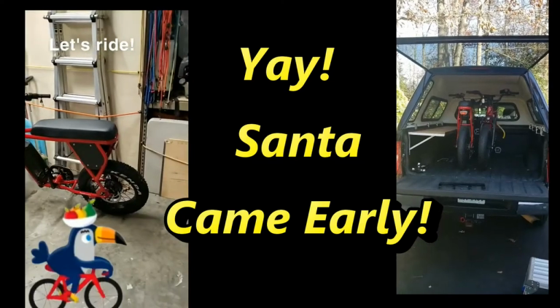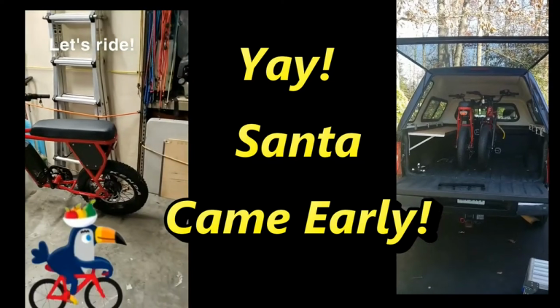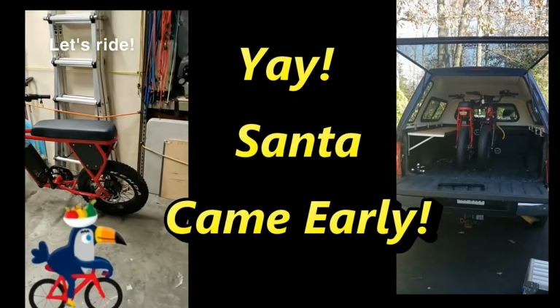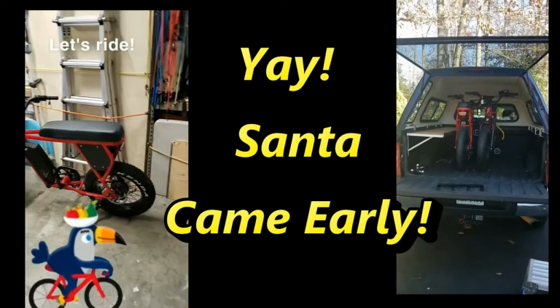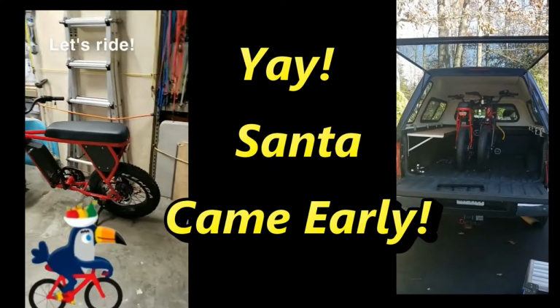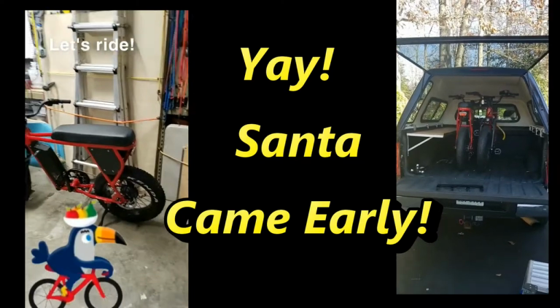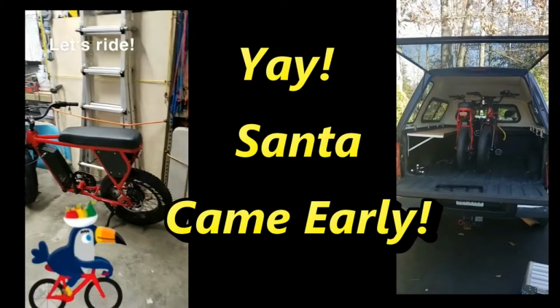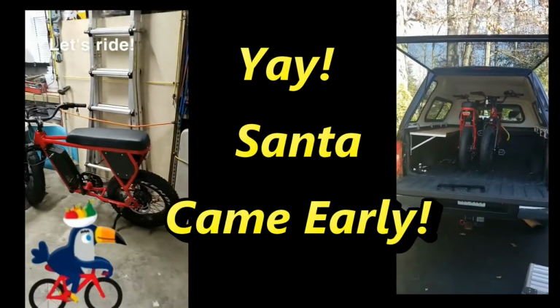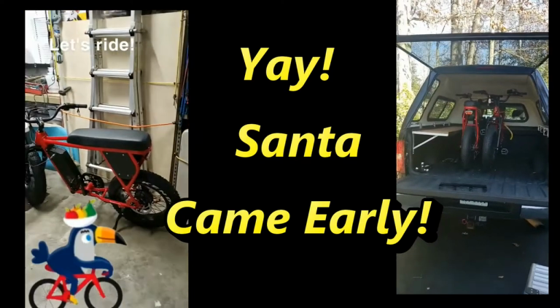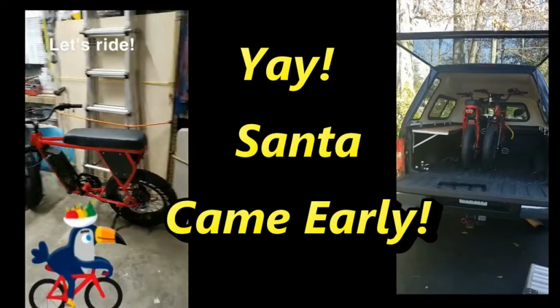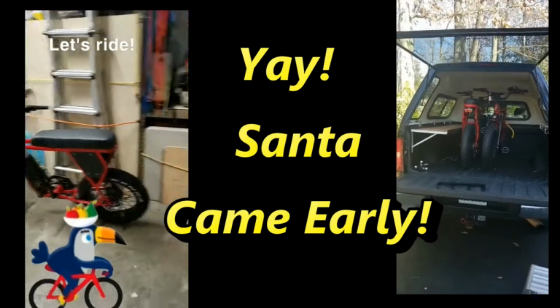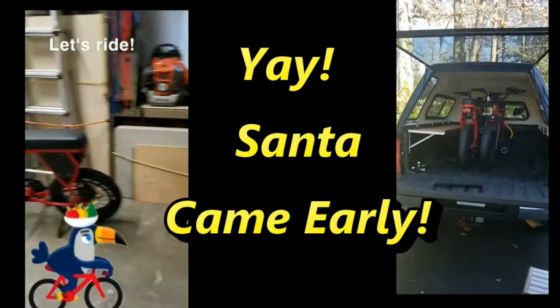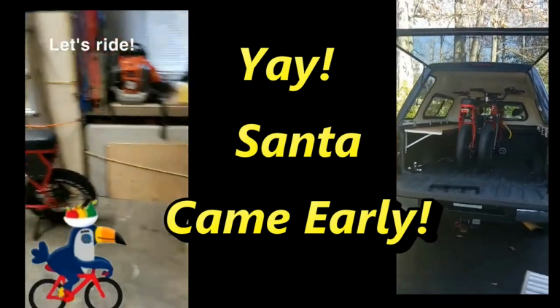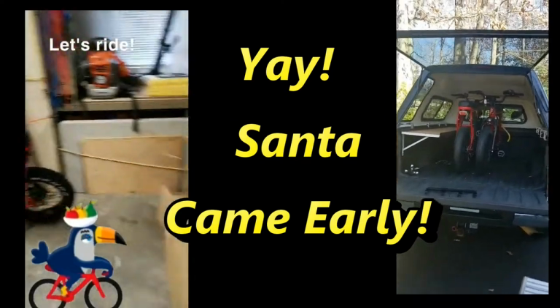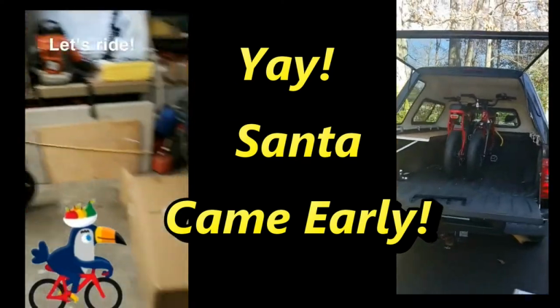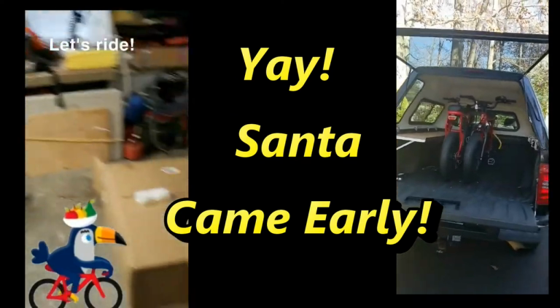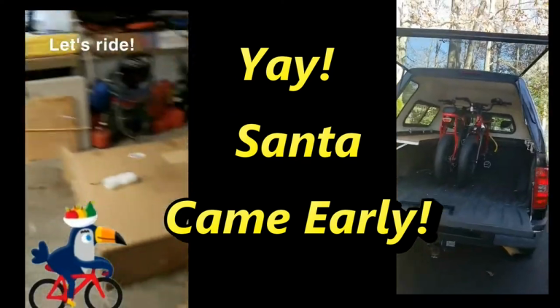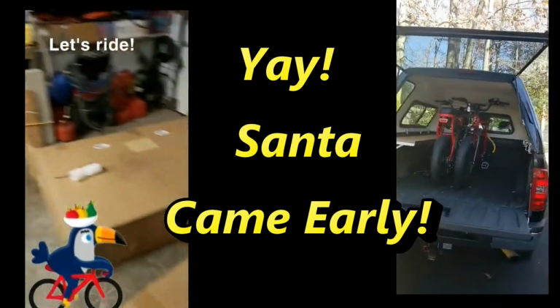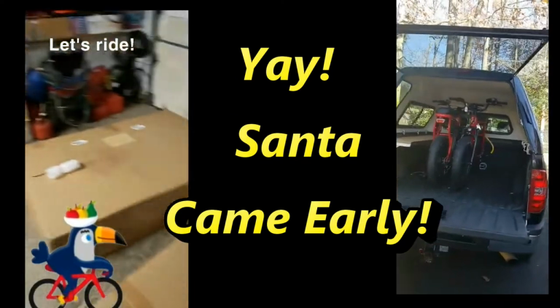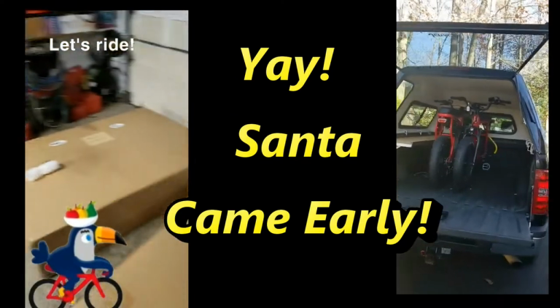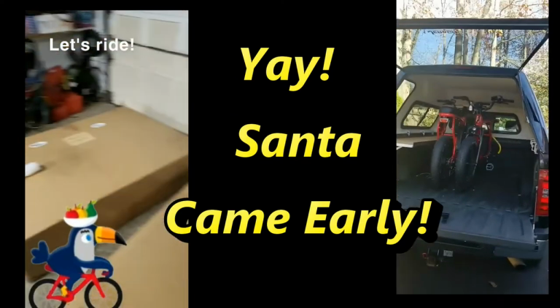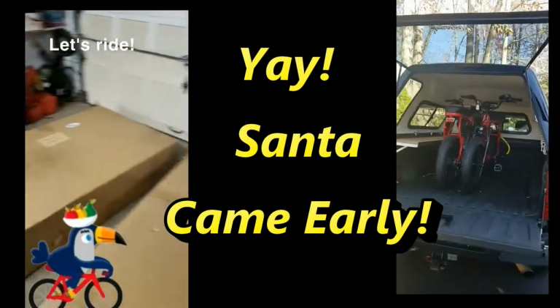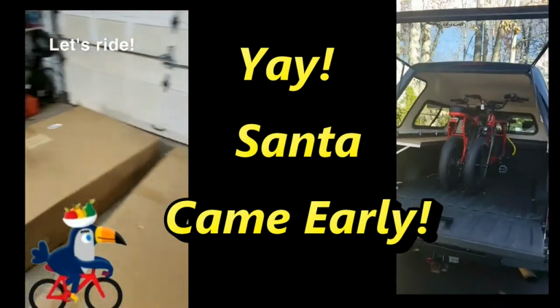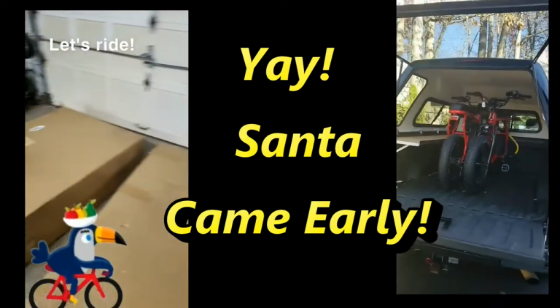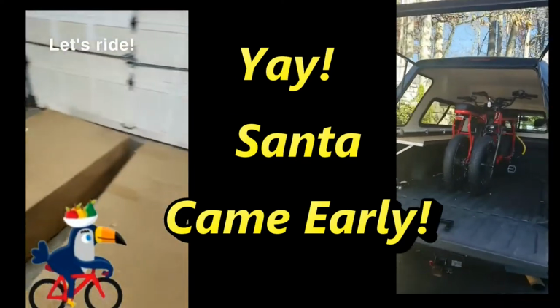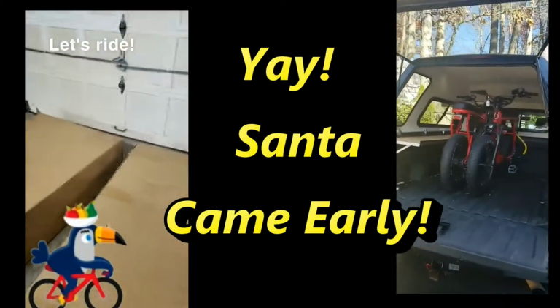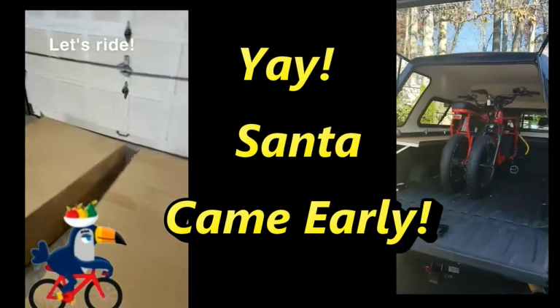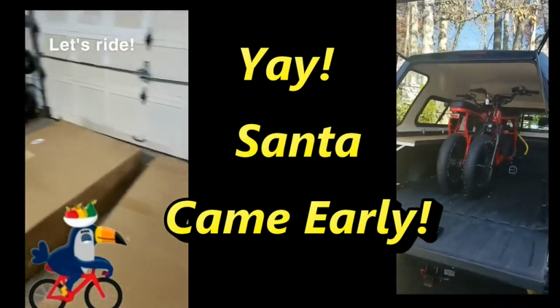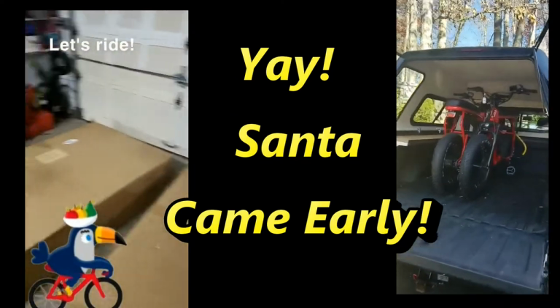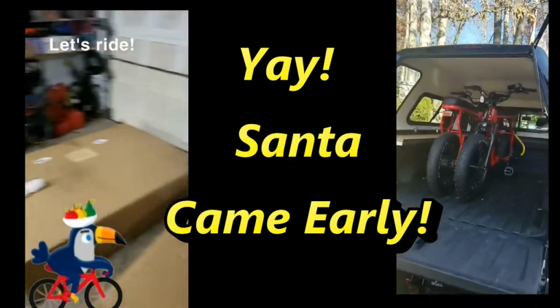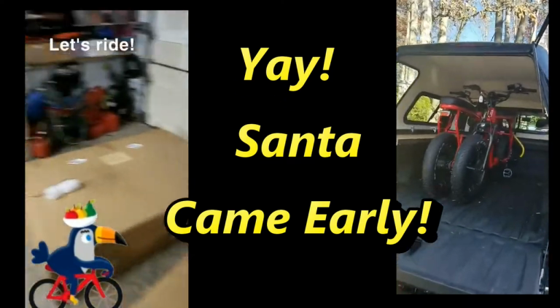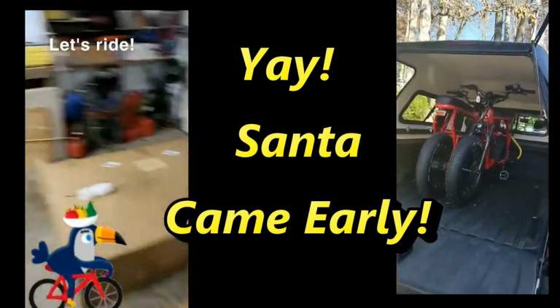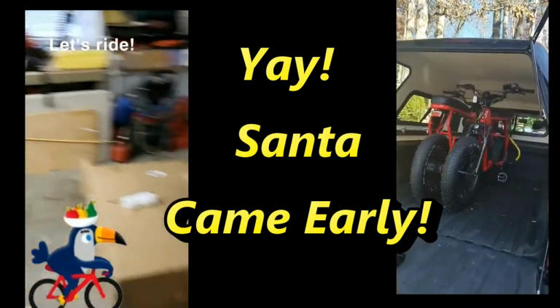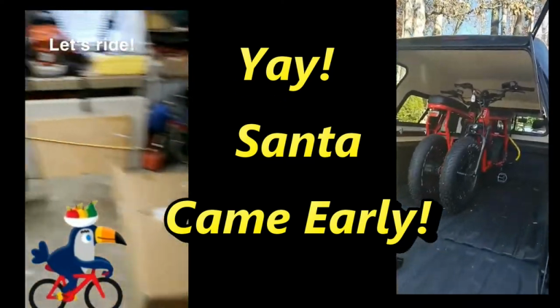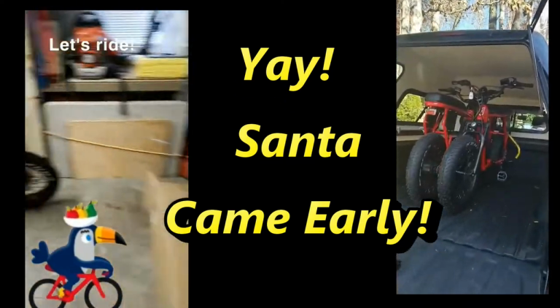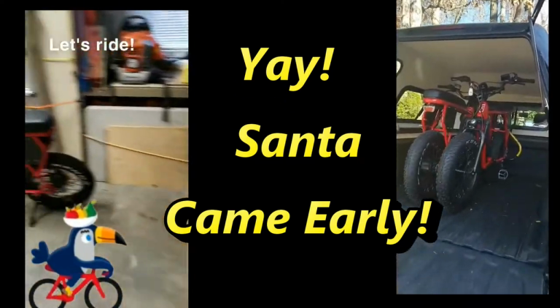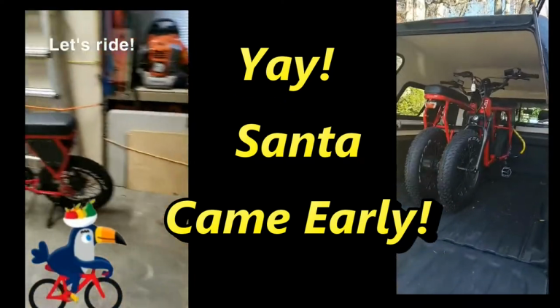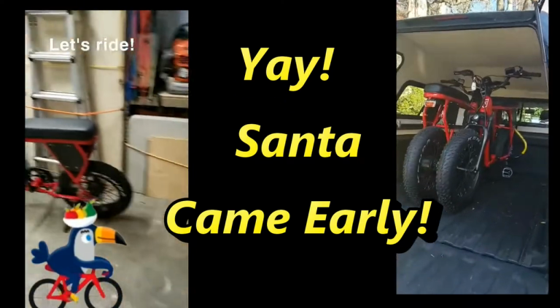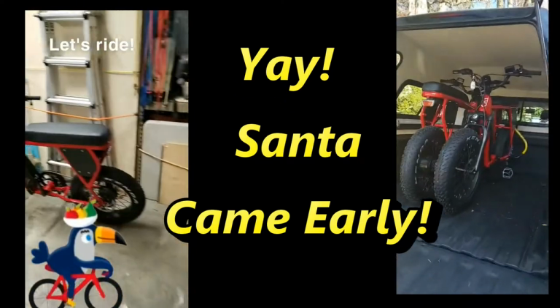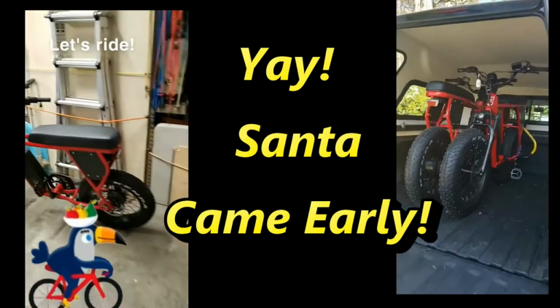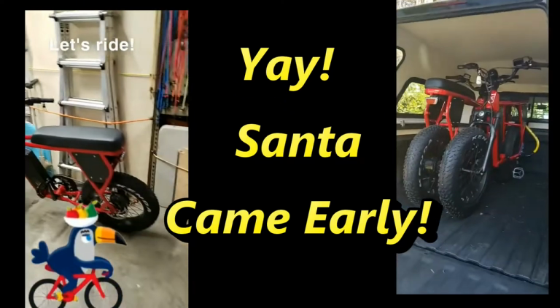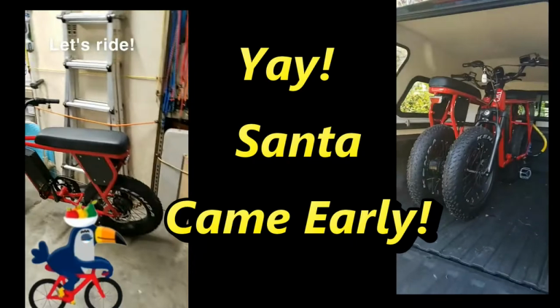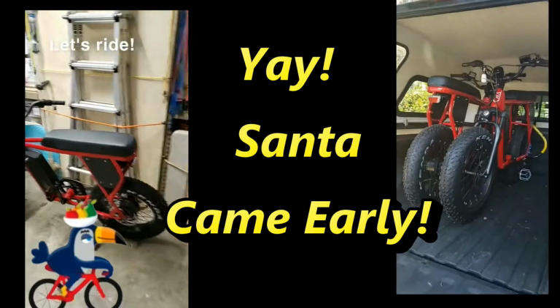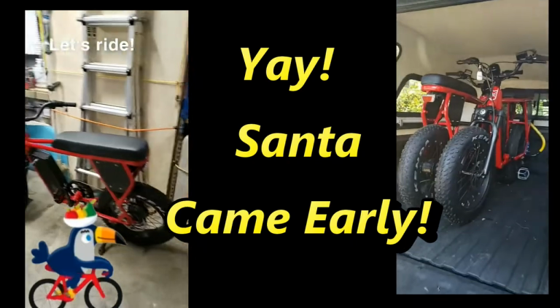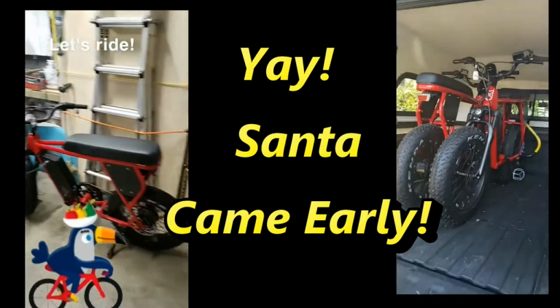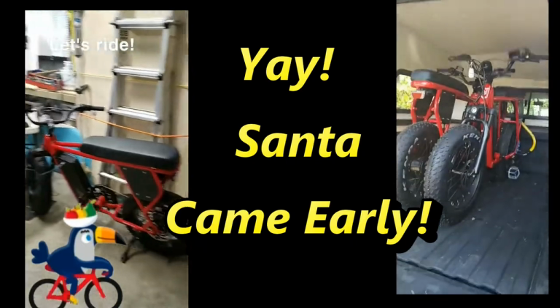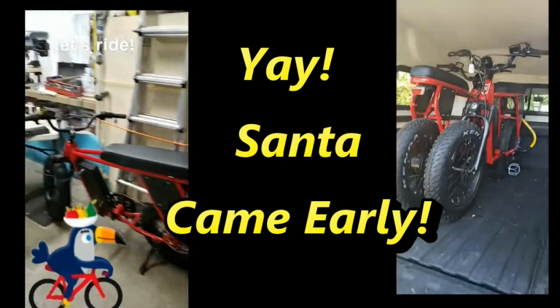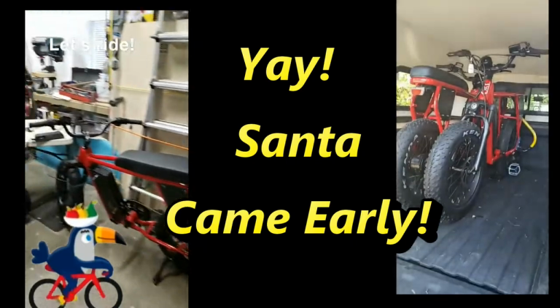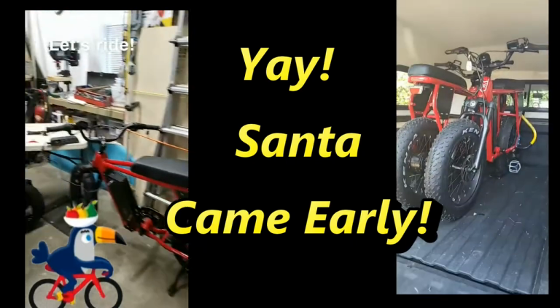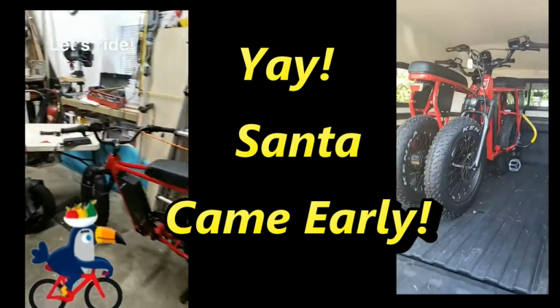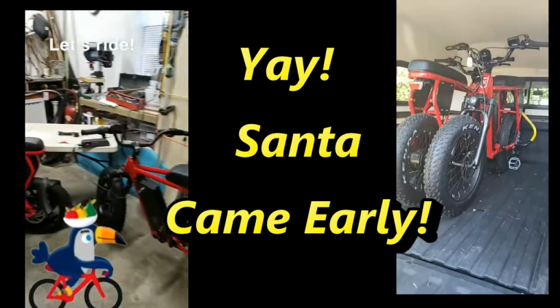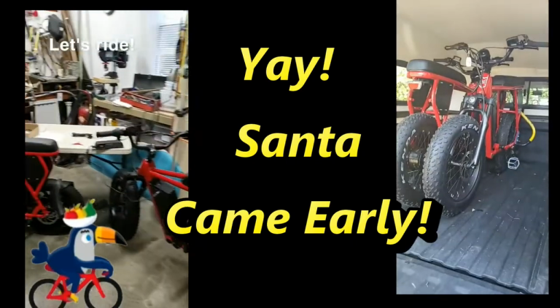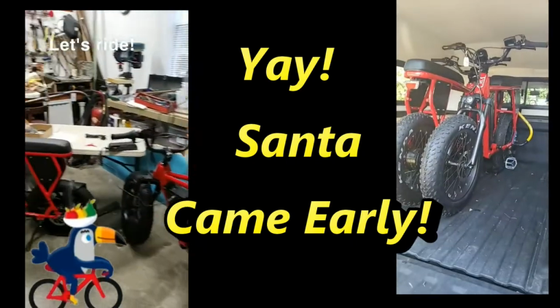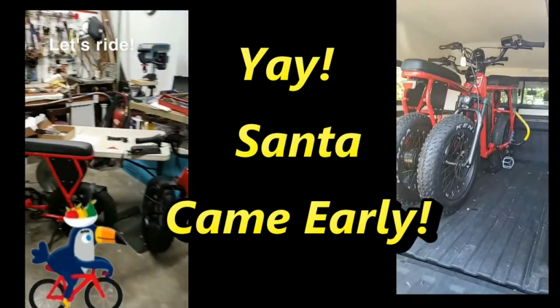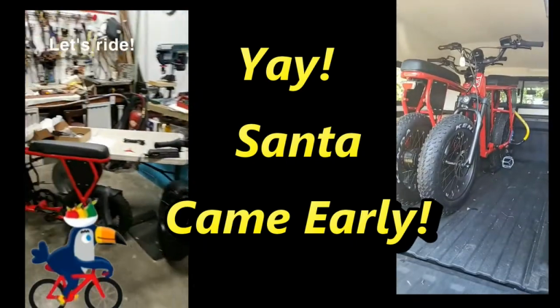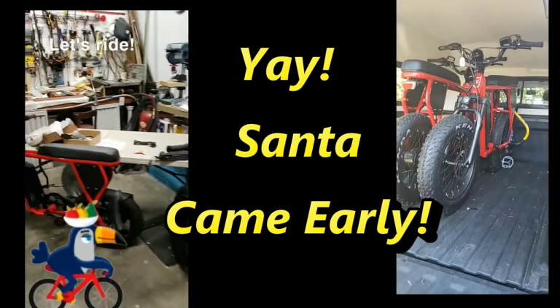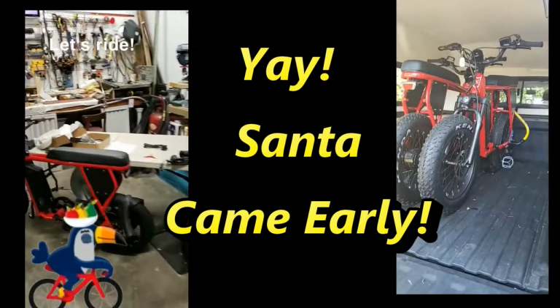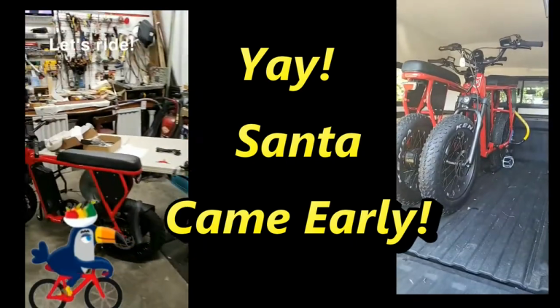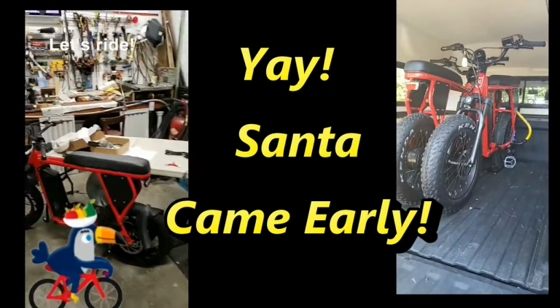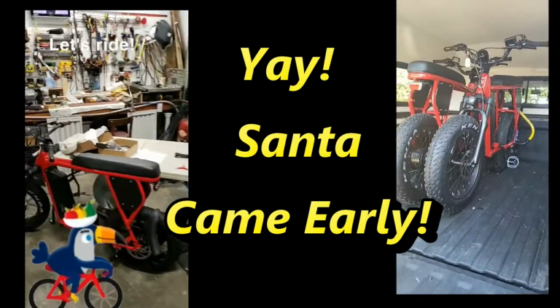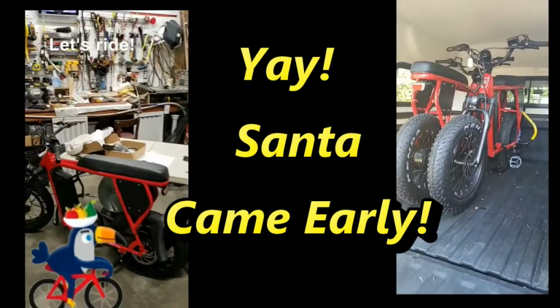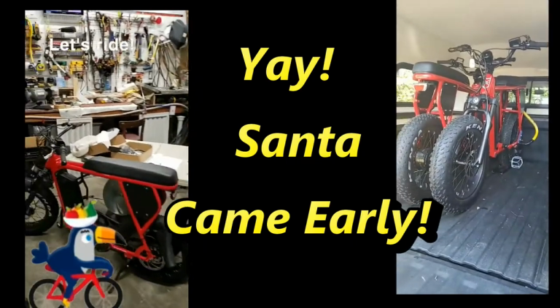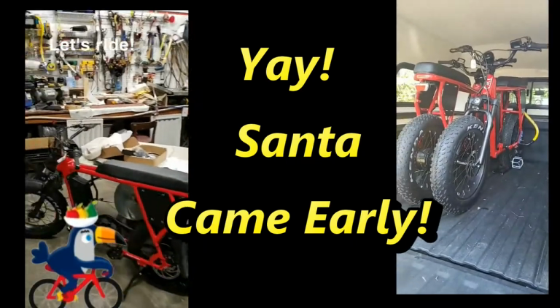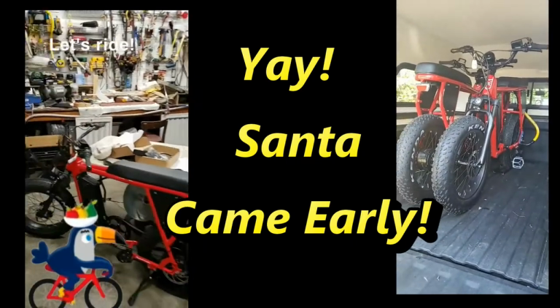Whoopee! The bikes have arrived. Unboxed them, put them together. I think that'll work. Ready to go.